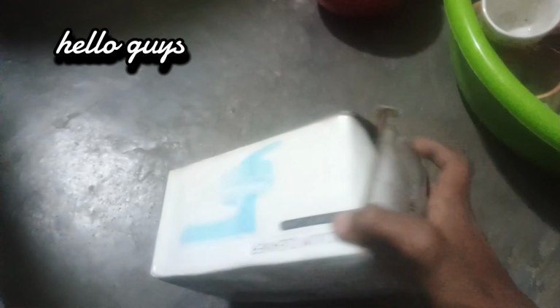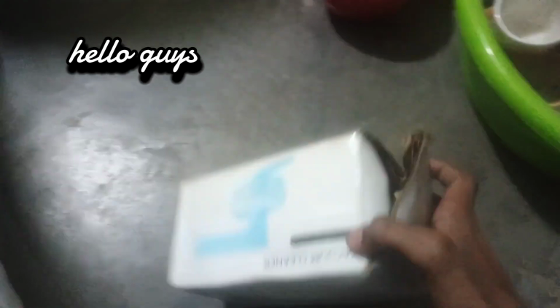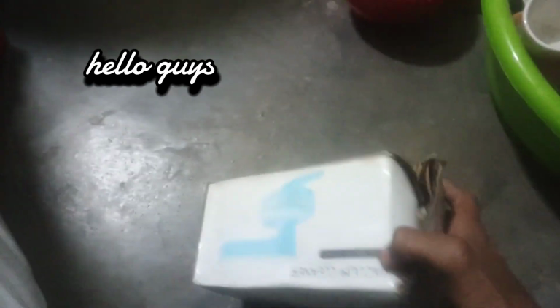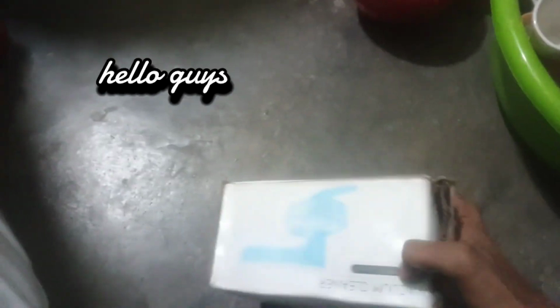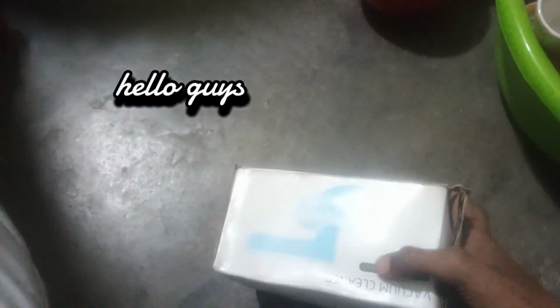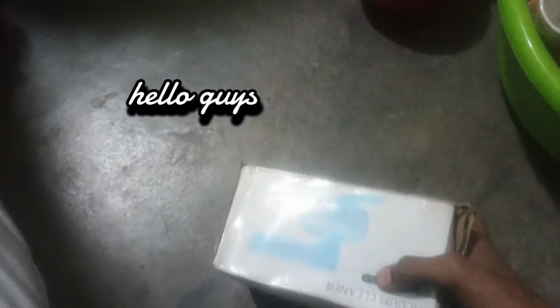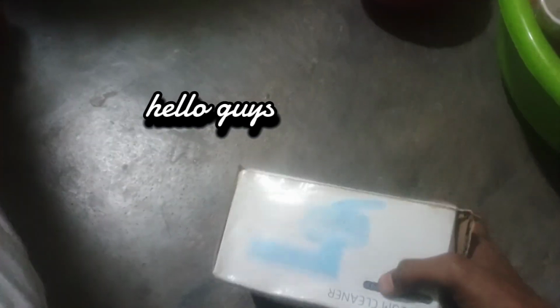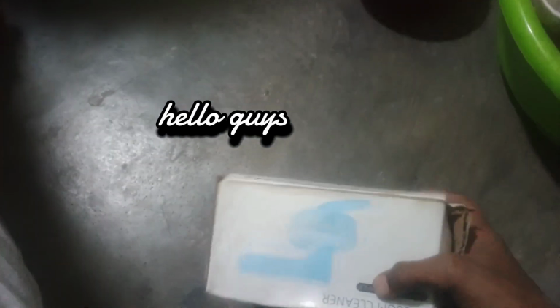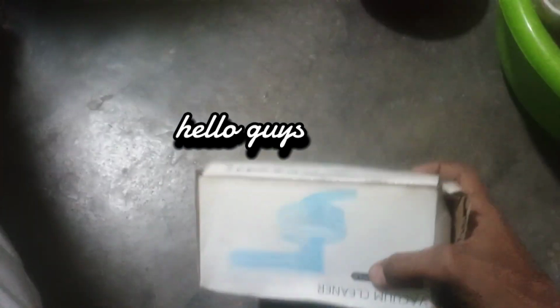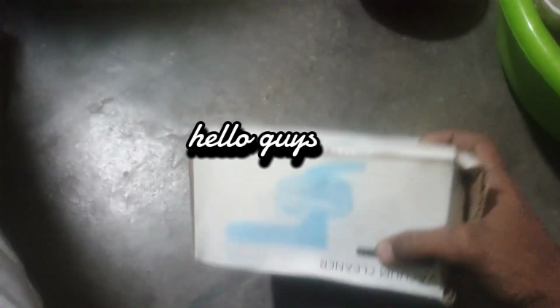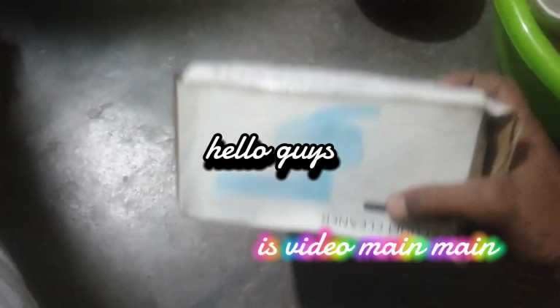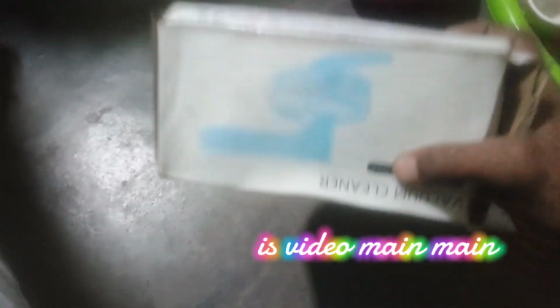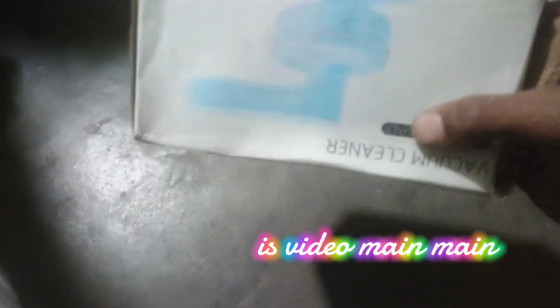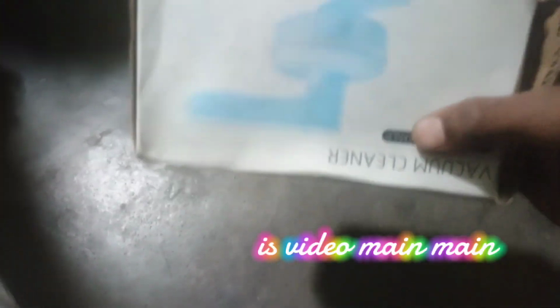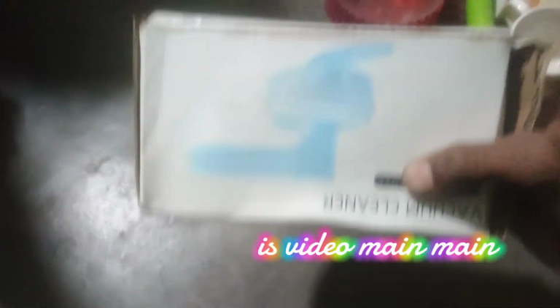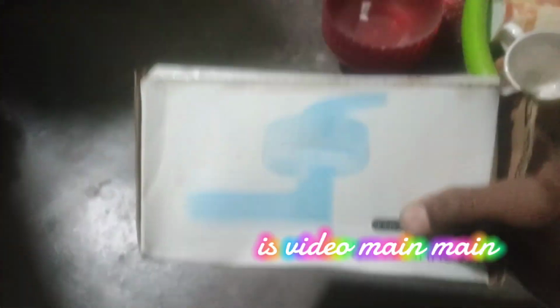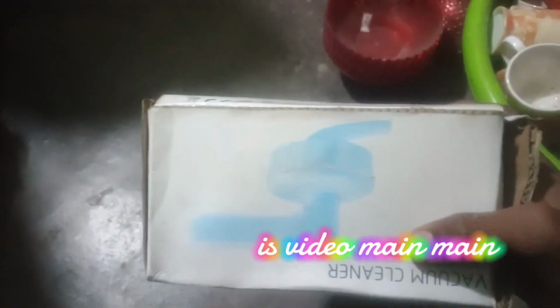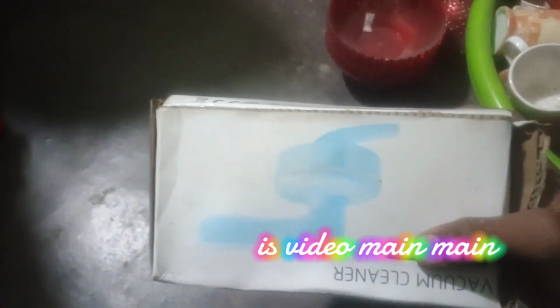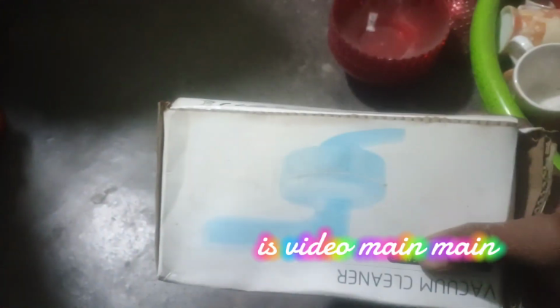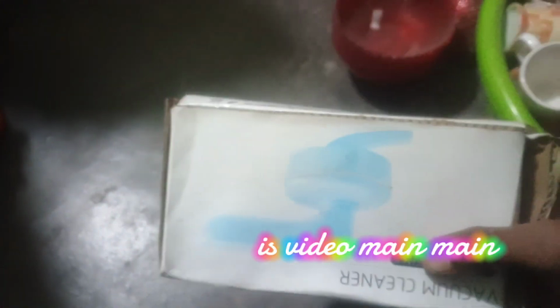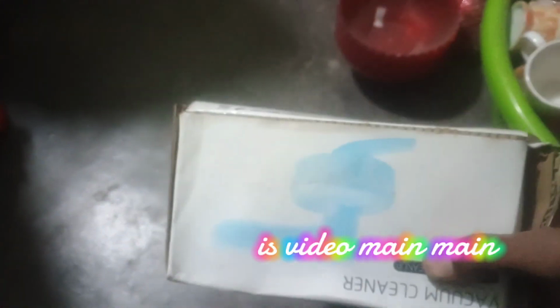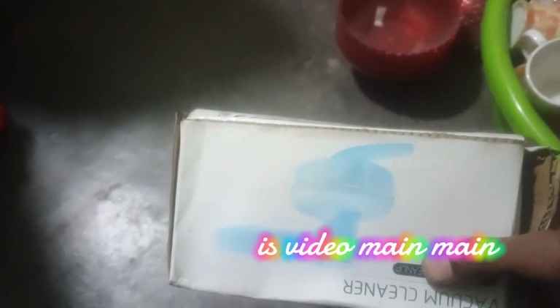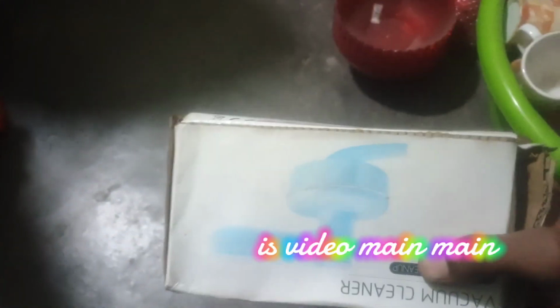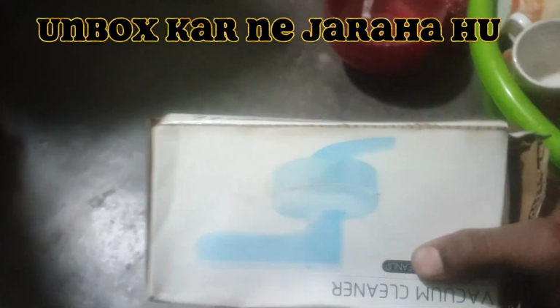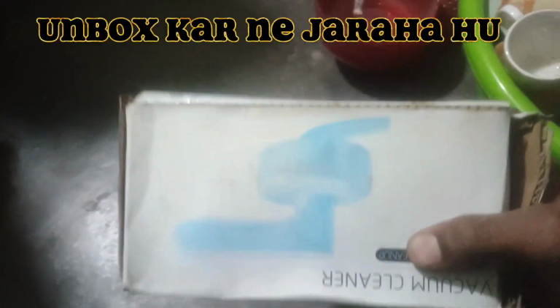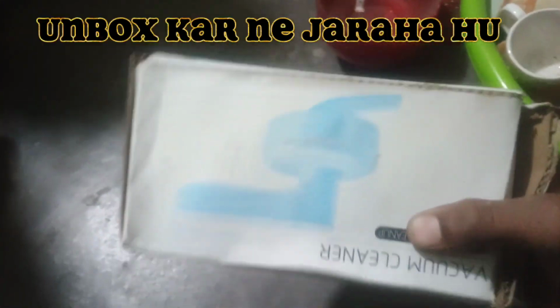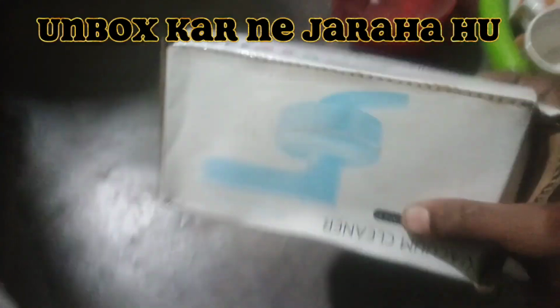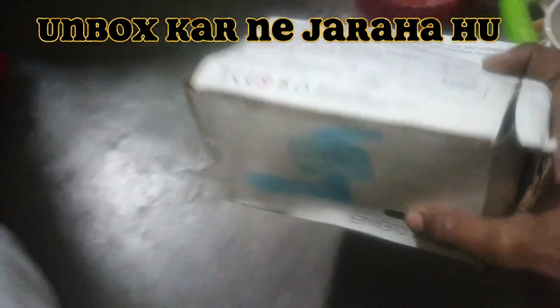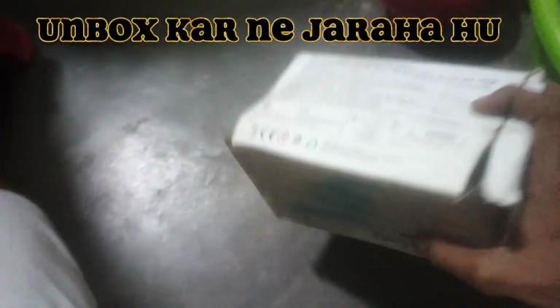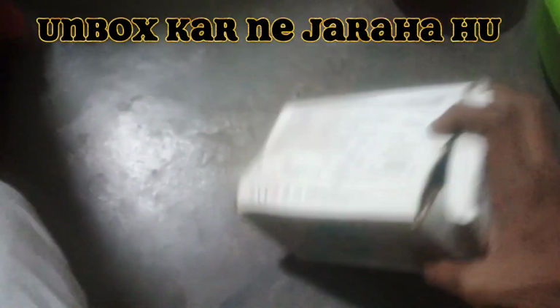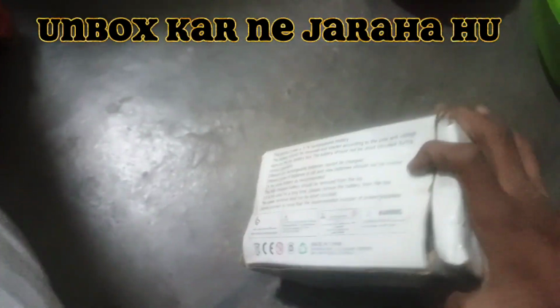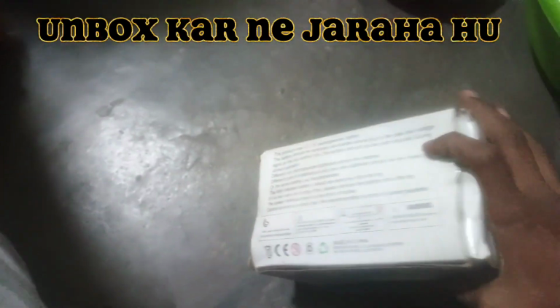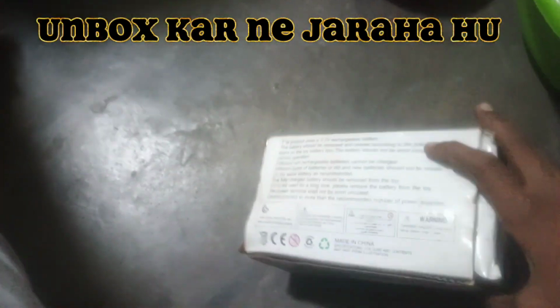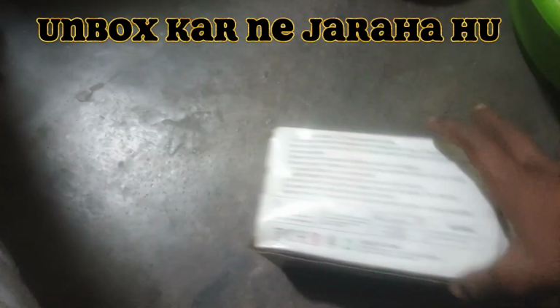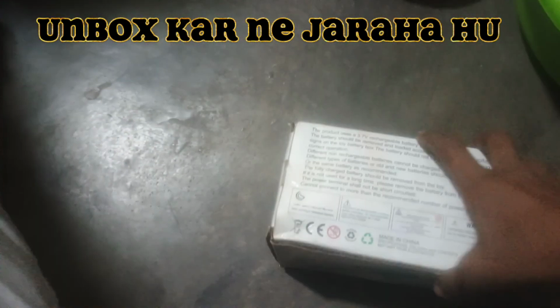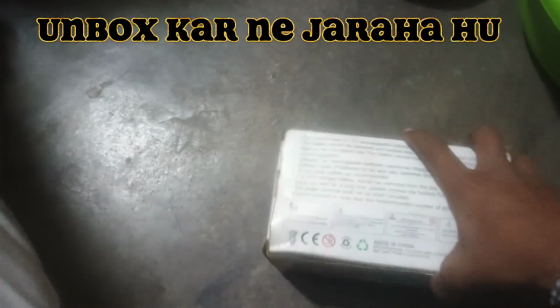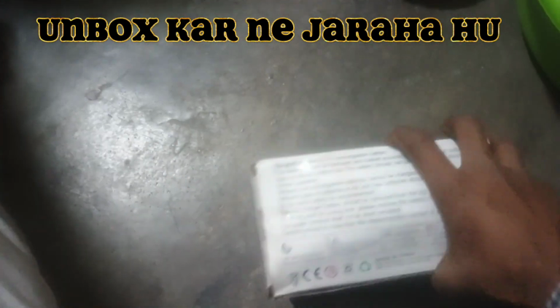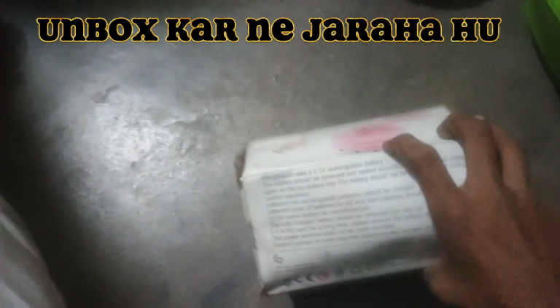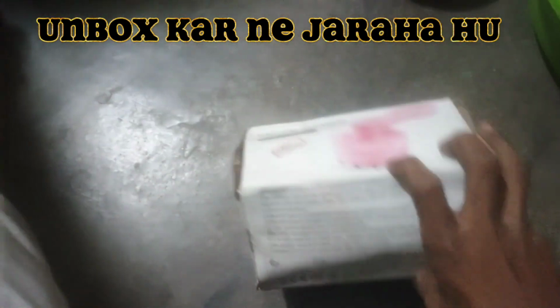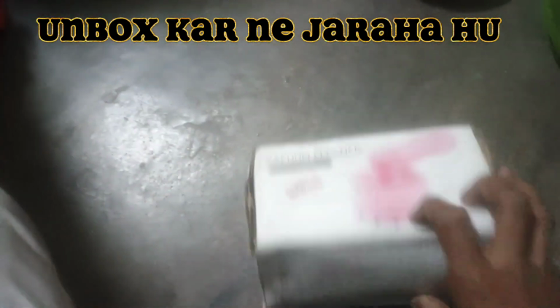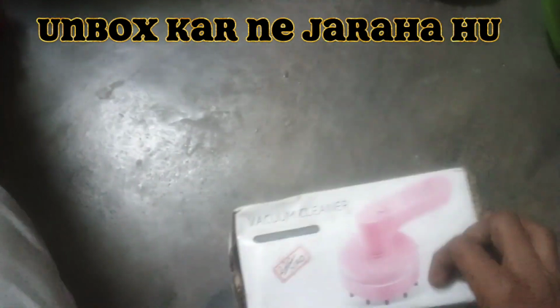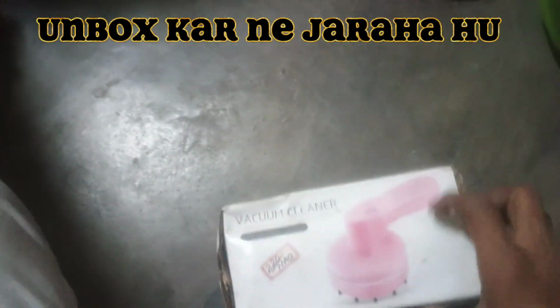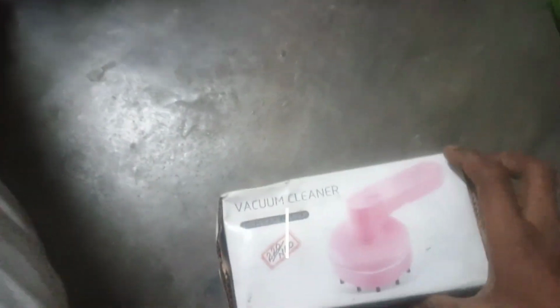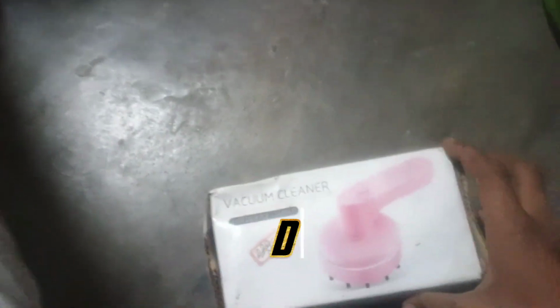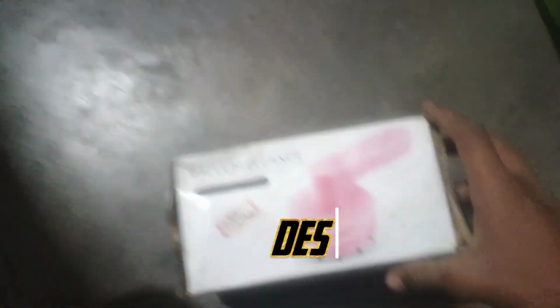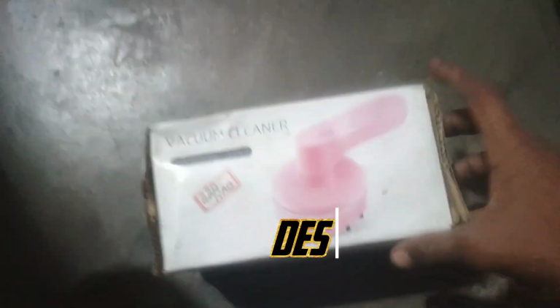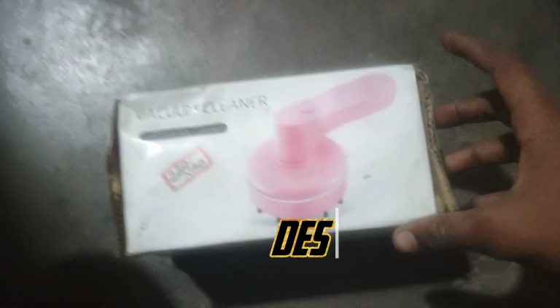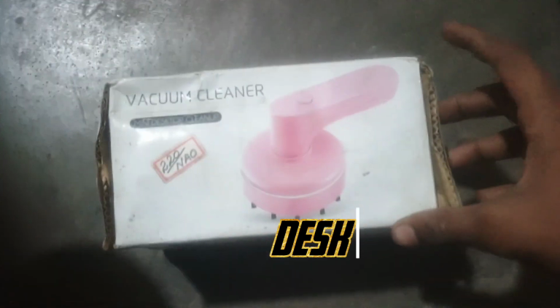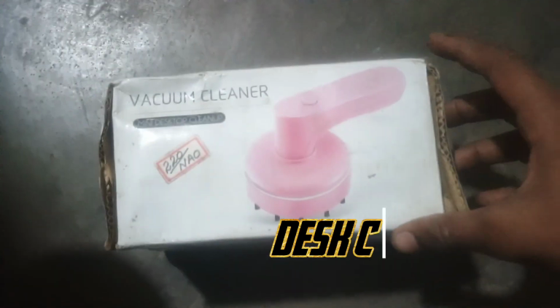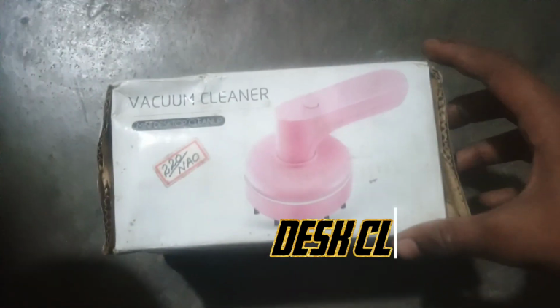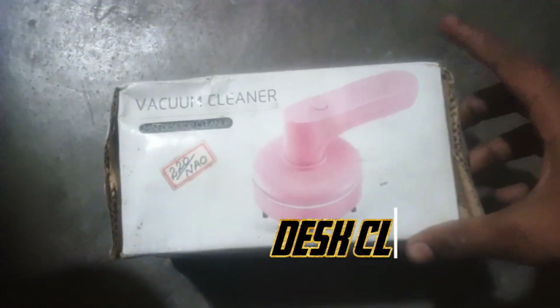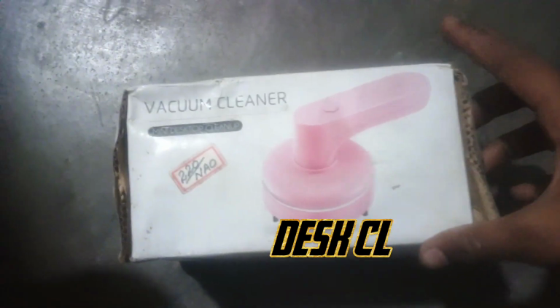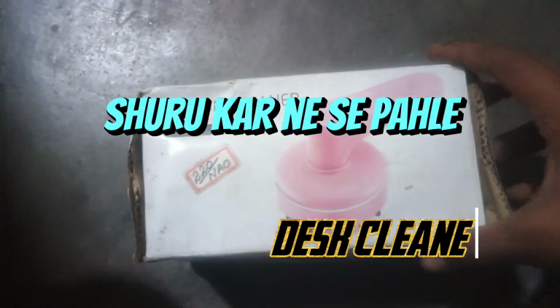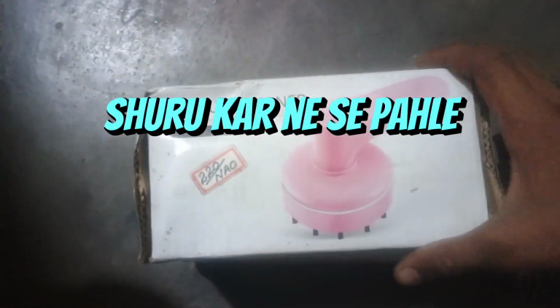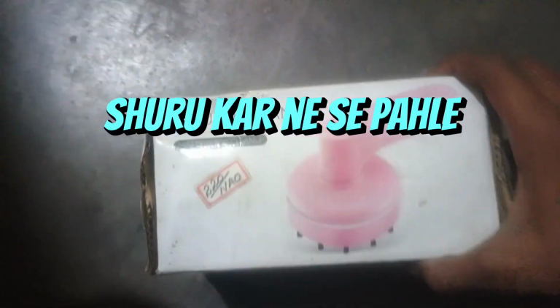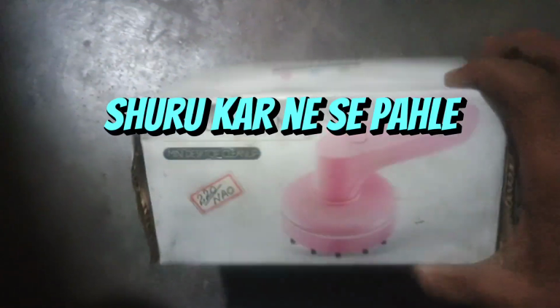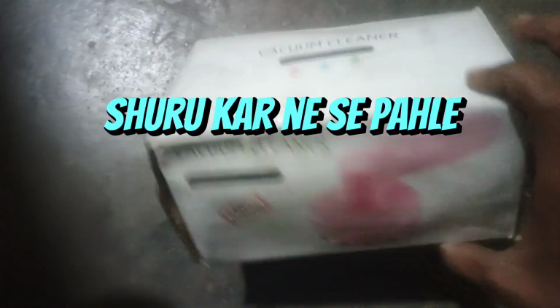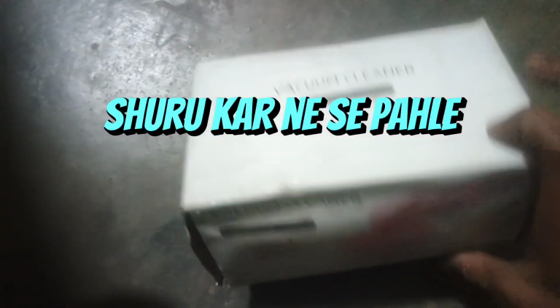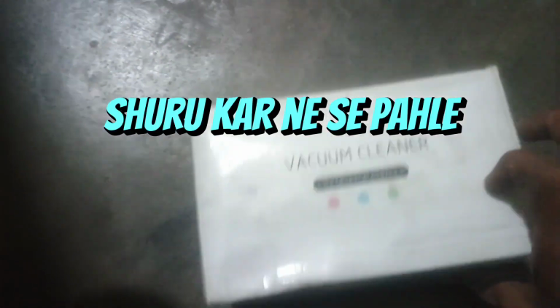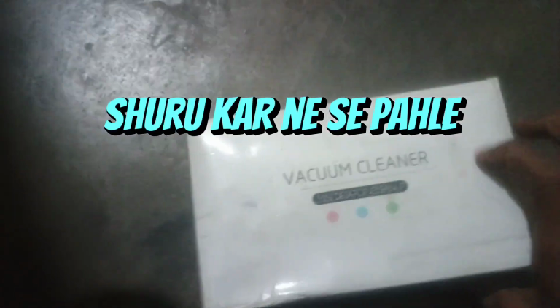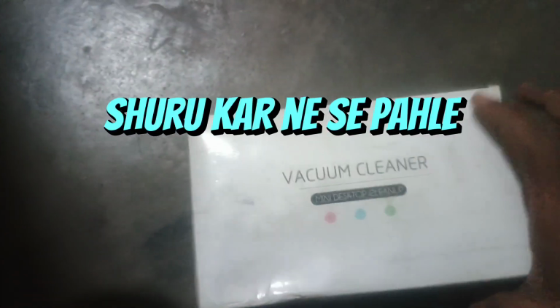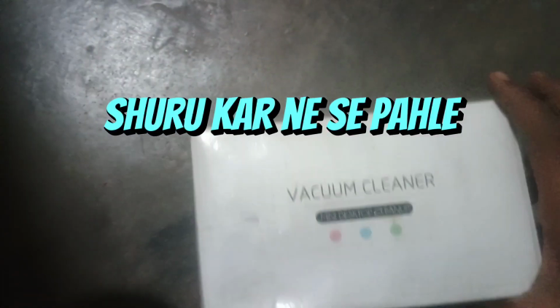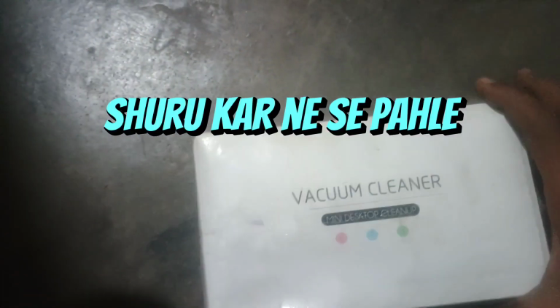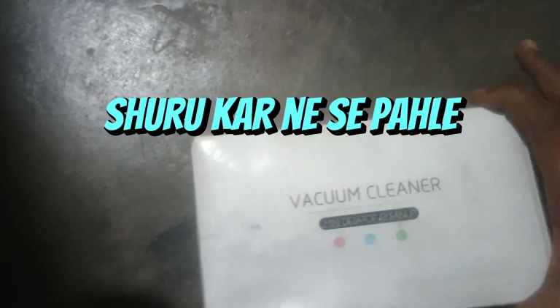Hello guys! In this video, I'm going to unbox a Desk Cleaner. Let's get started.